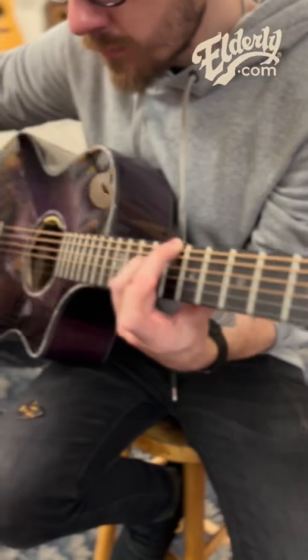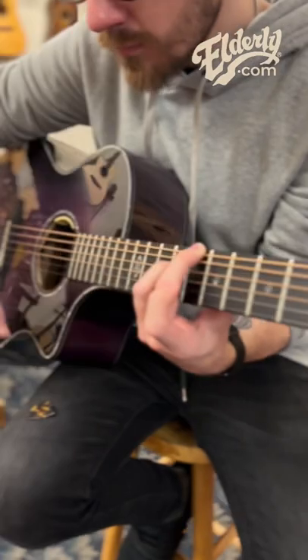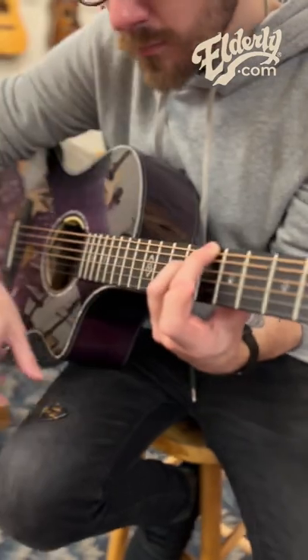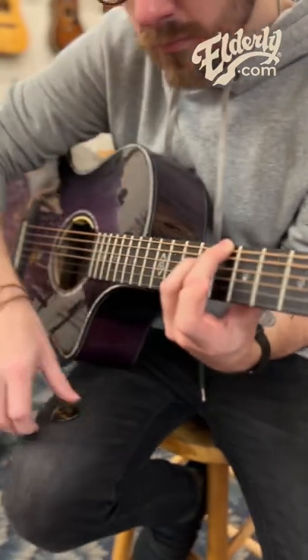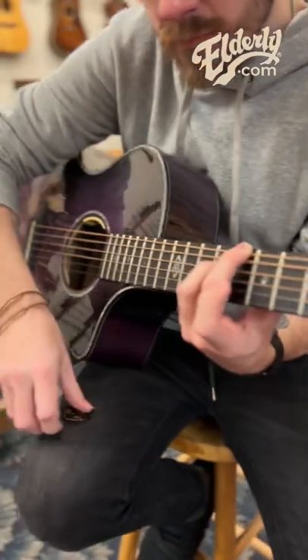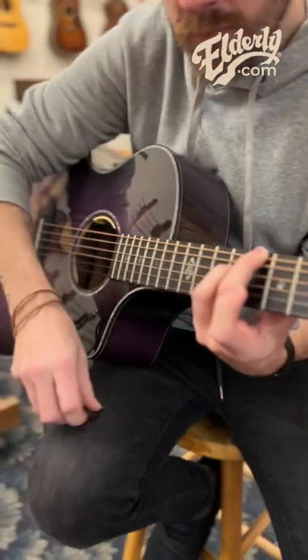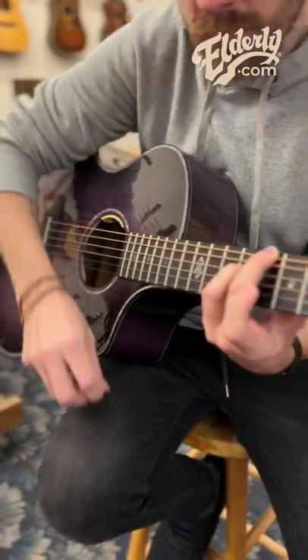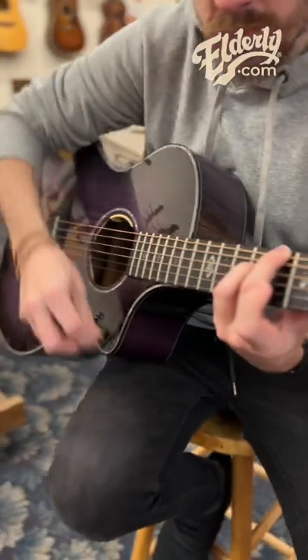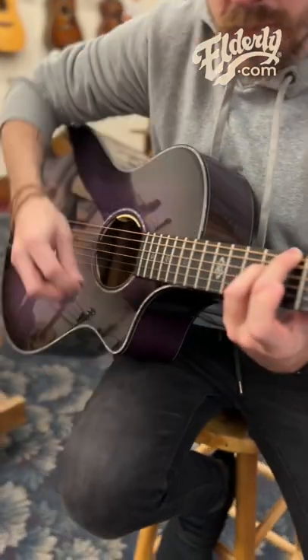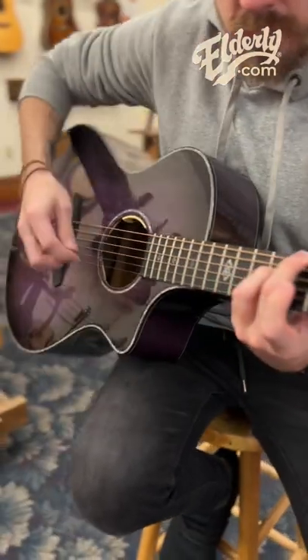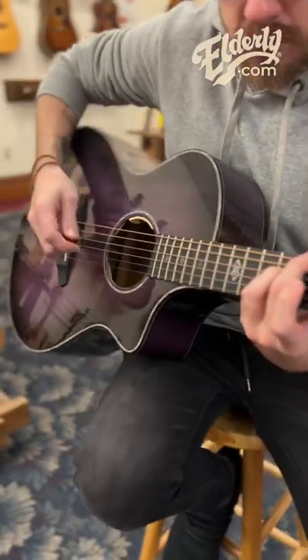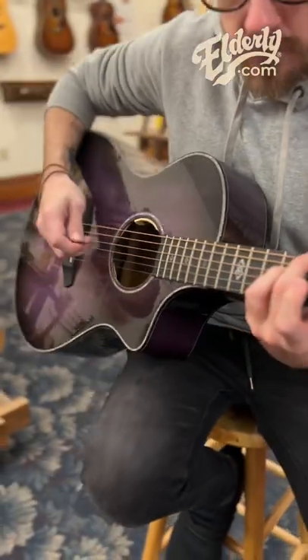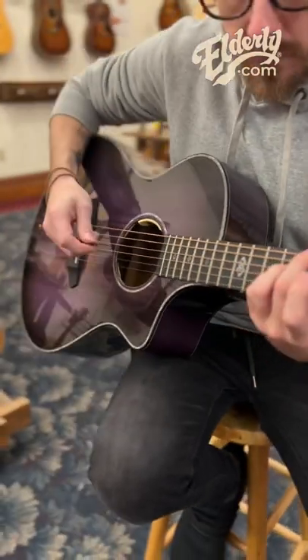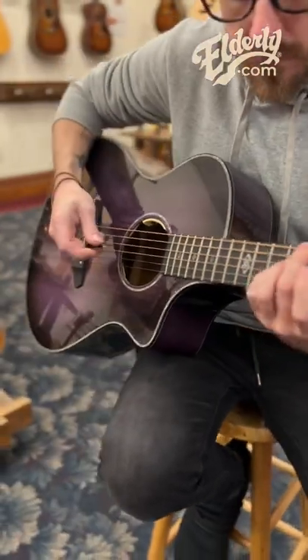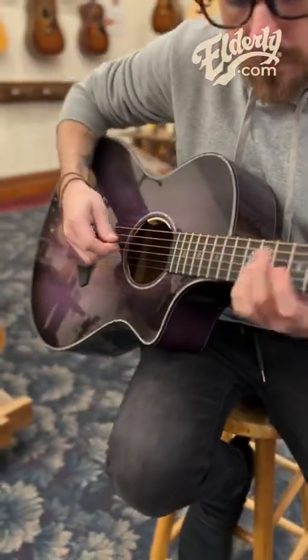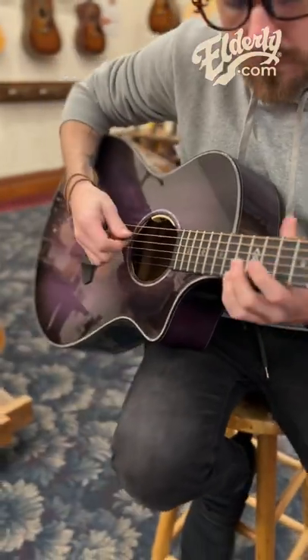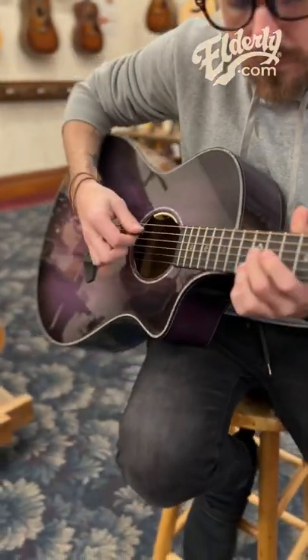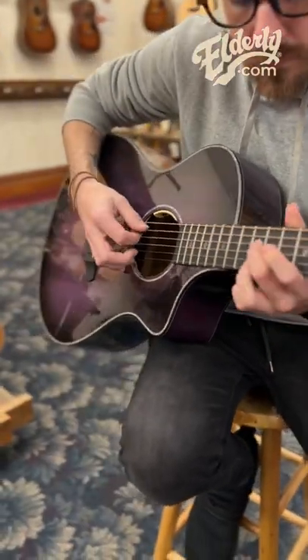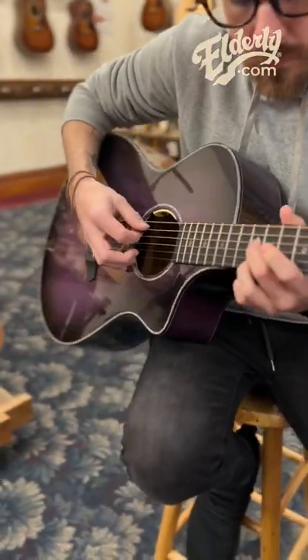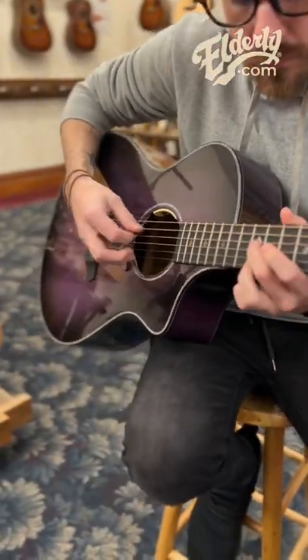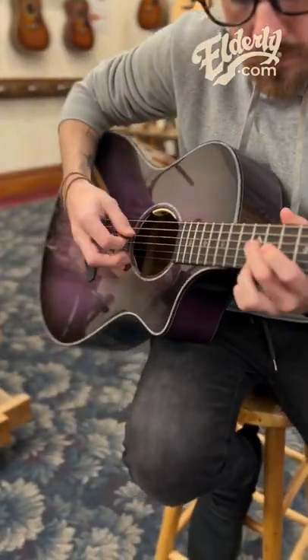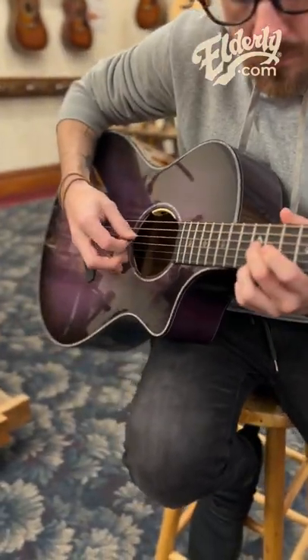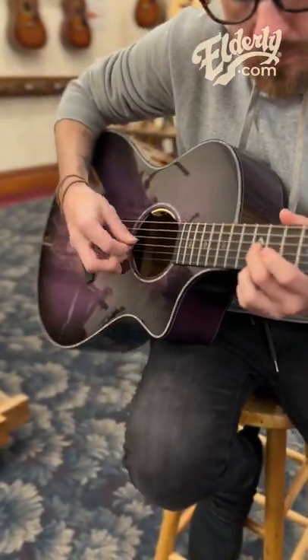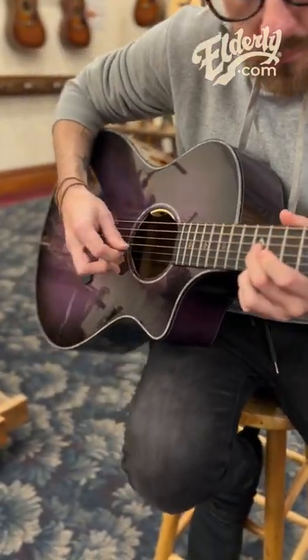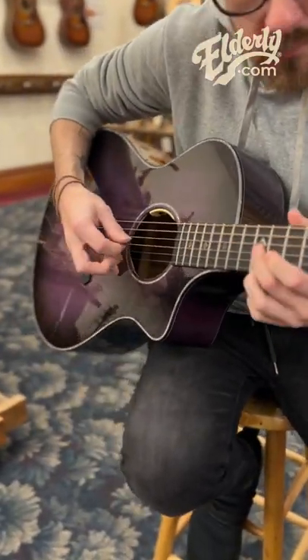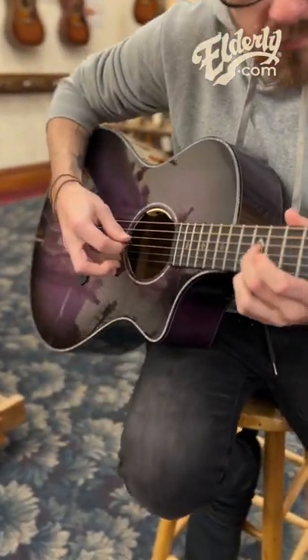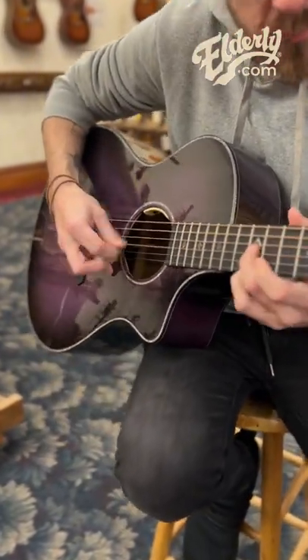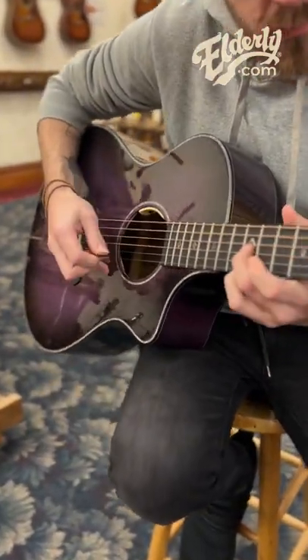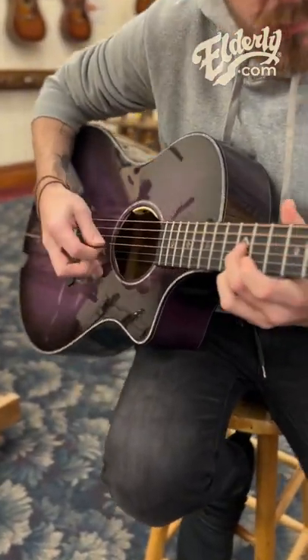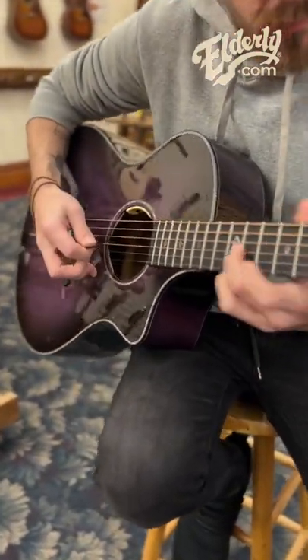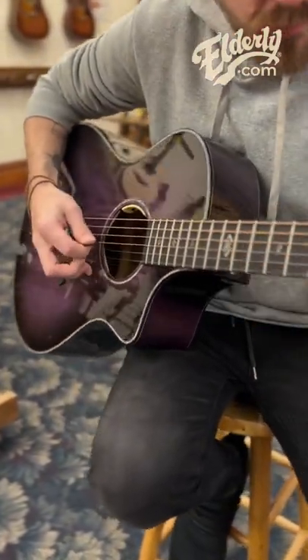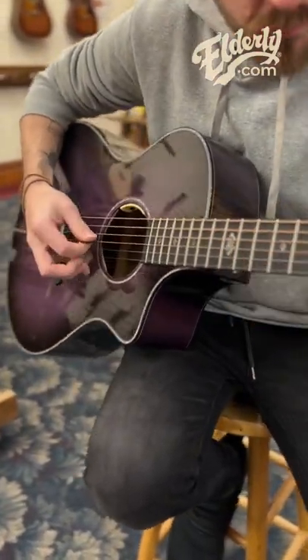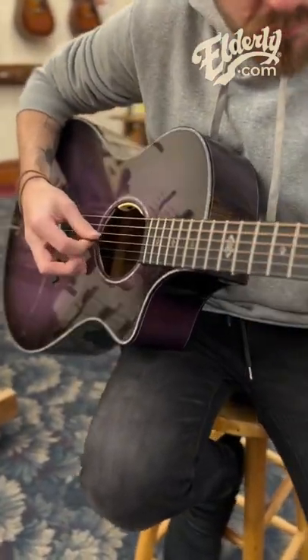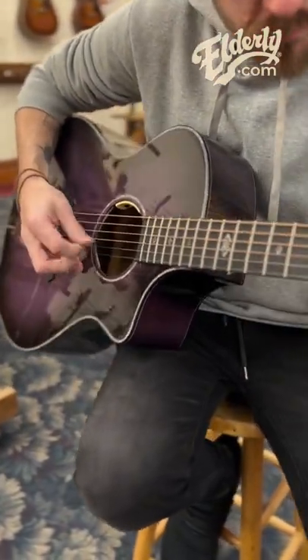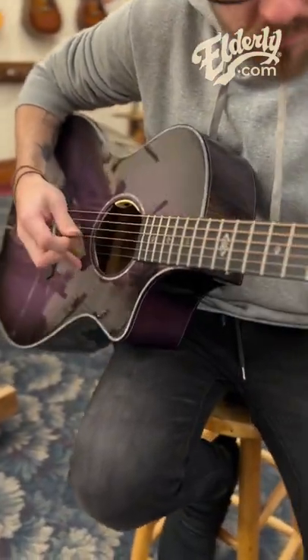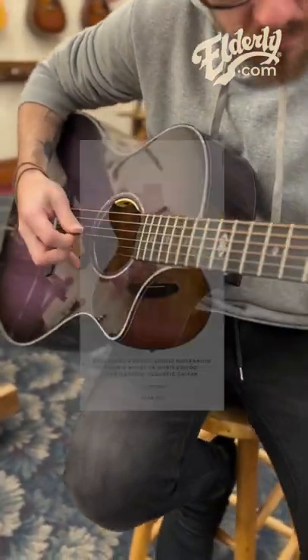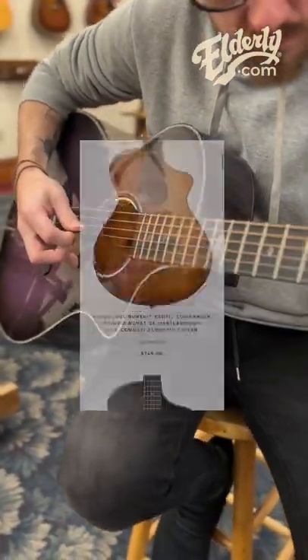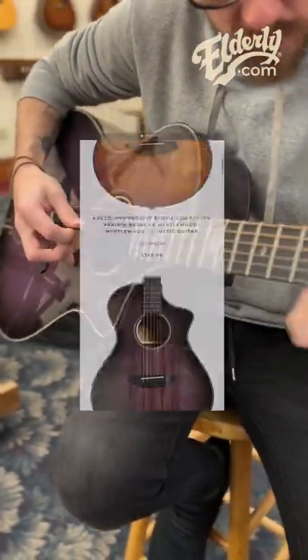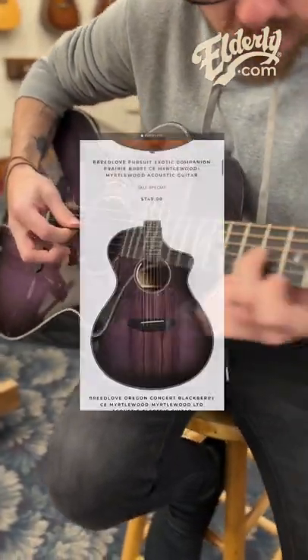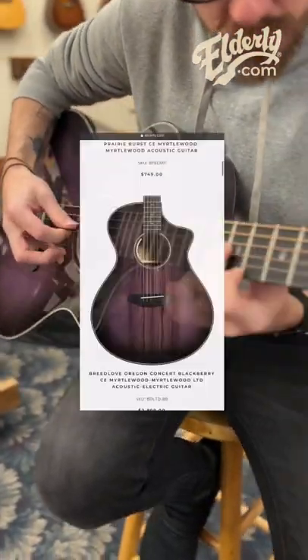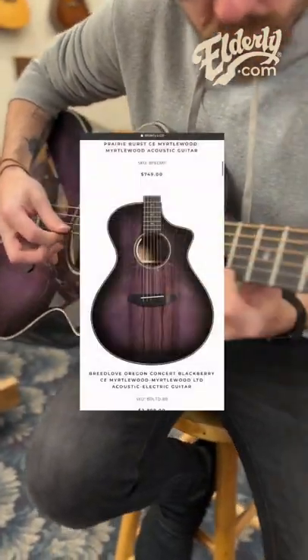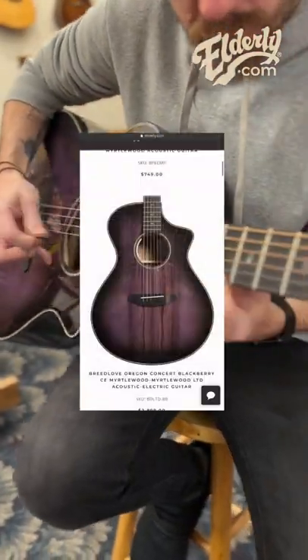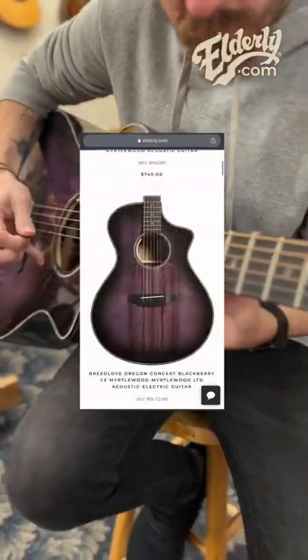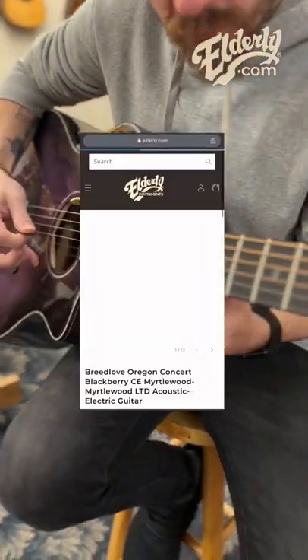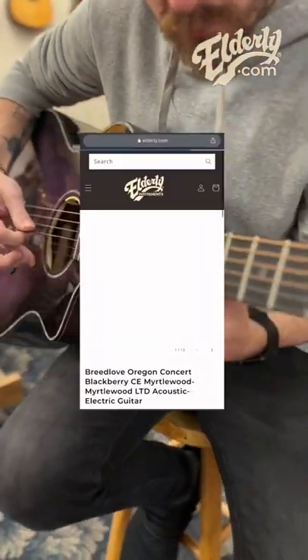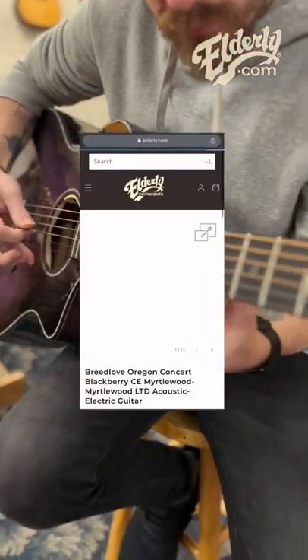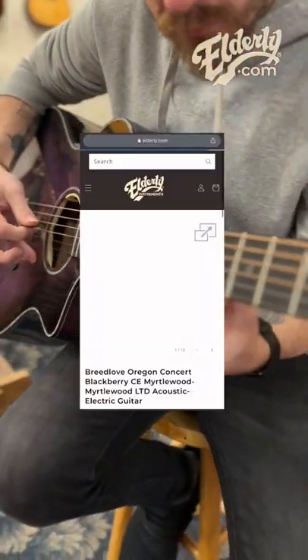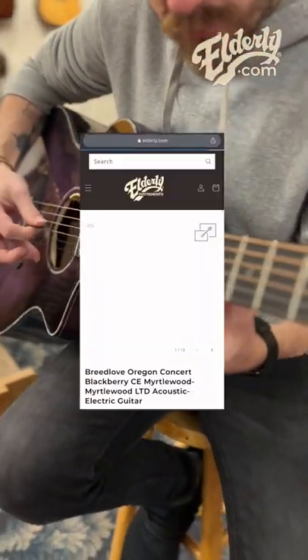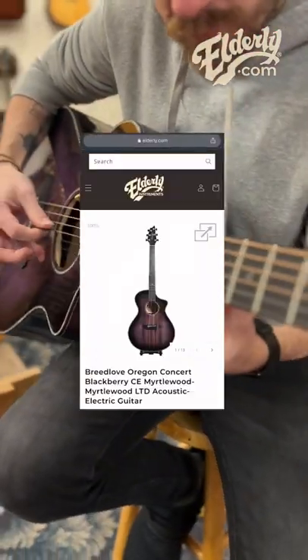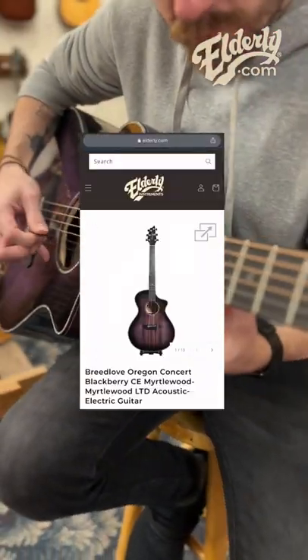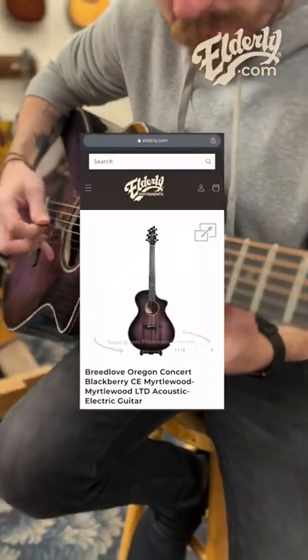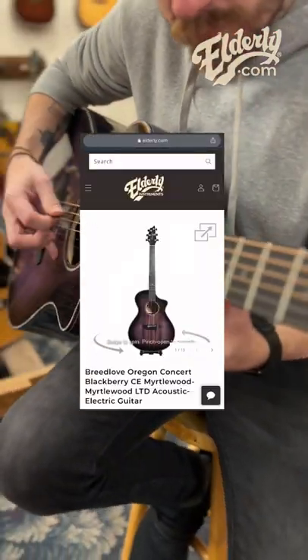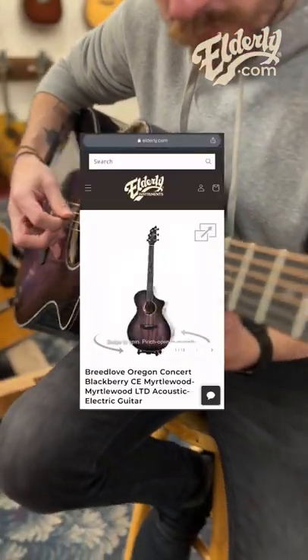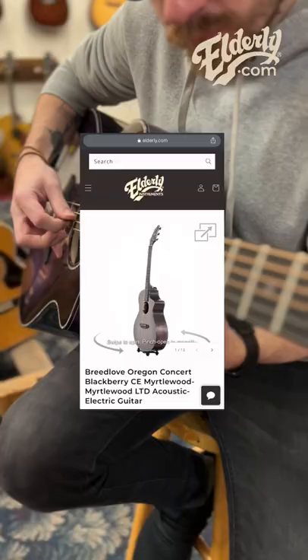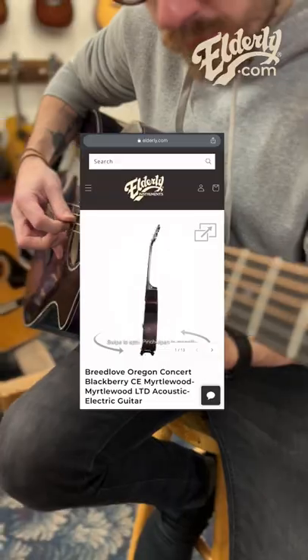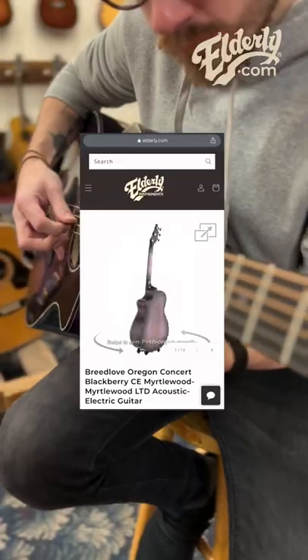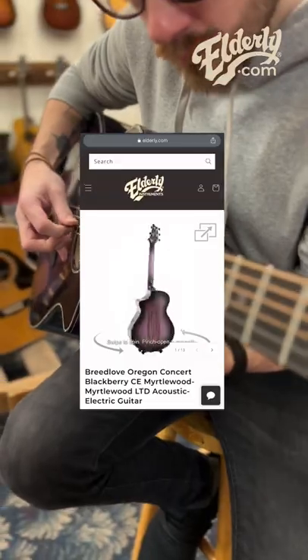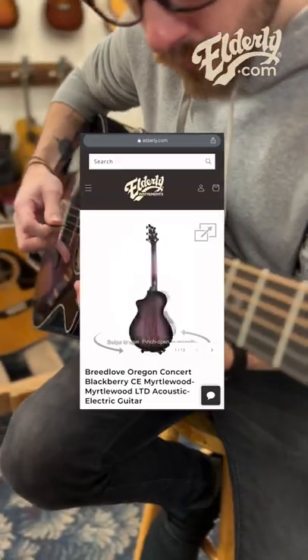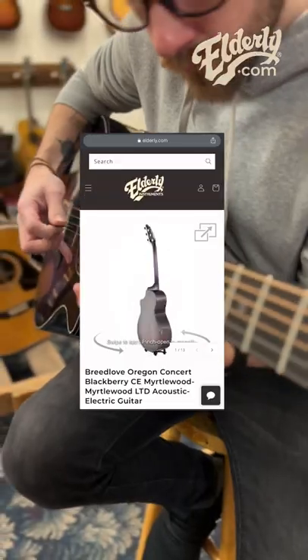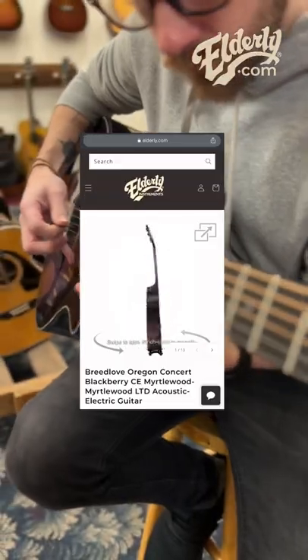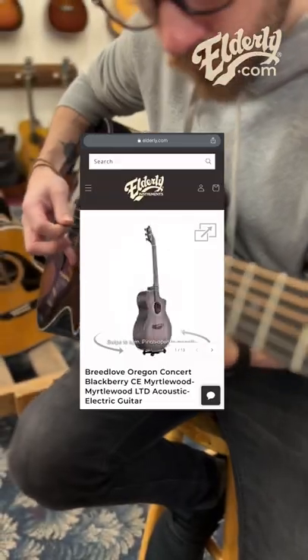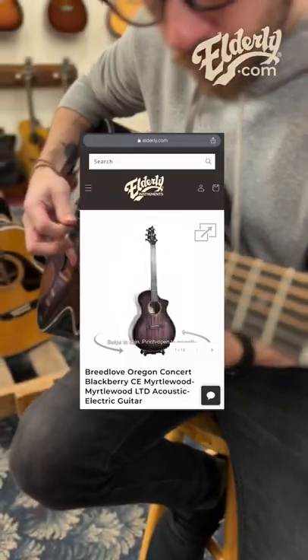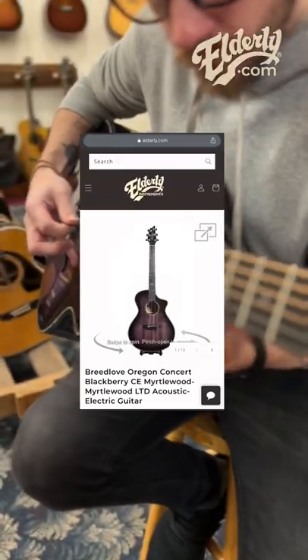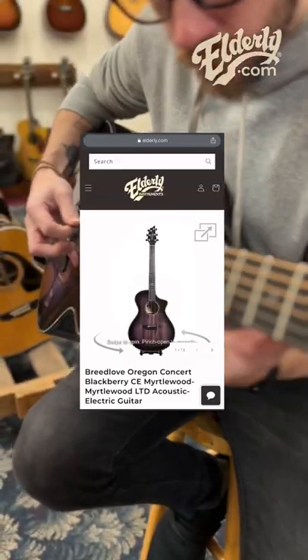You can see the full details, pricing, as well as our 360 photo on the product page at Elderly.com.